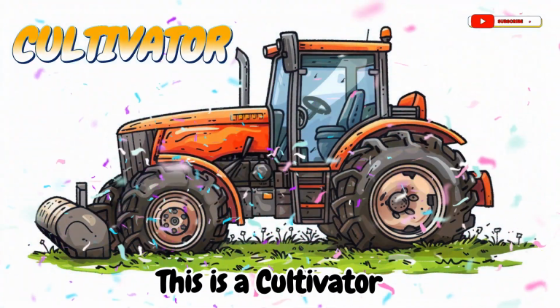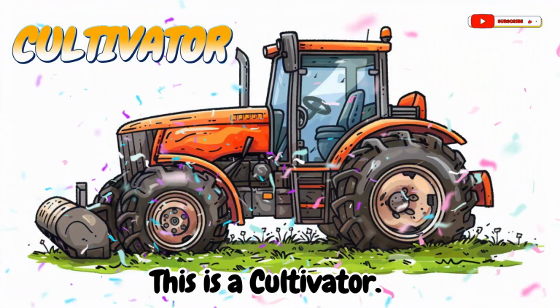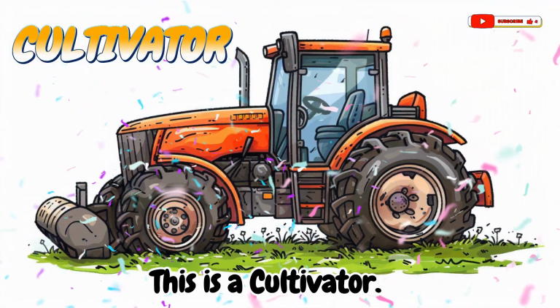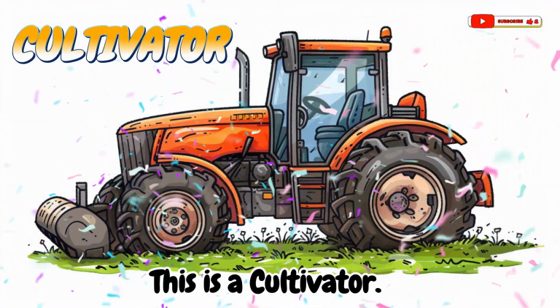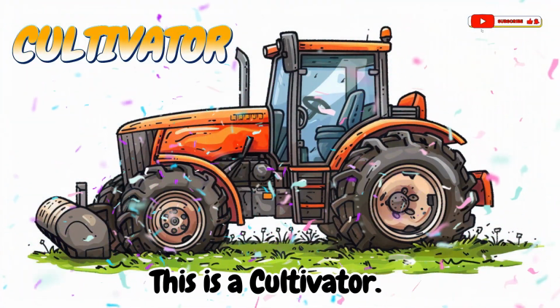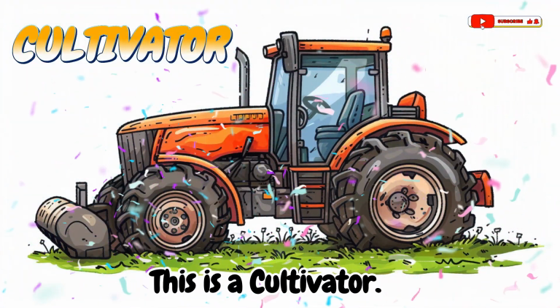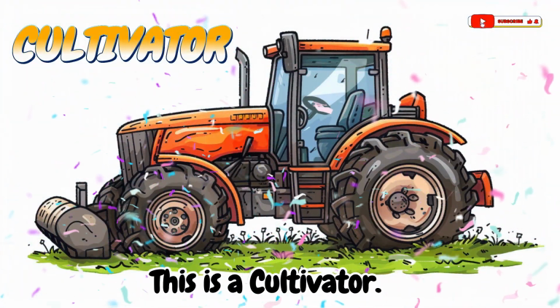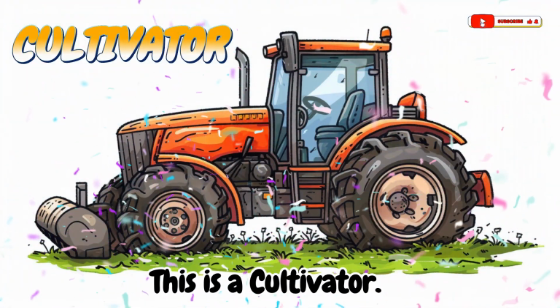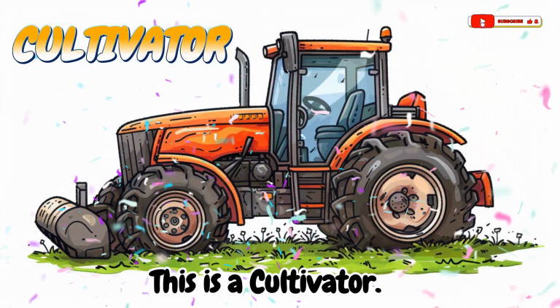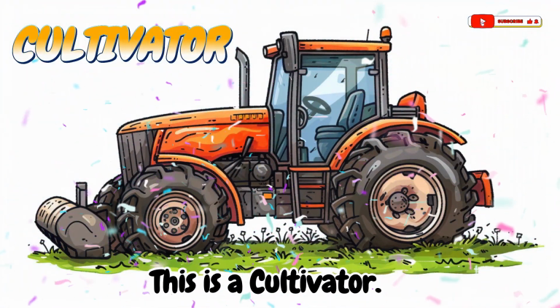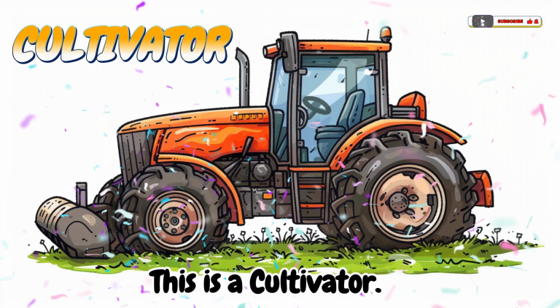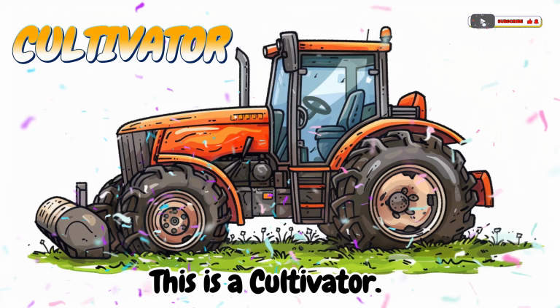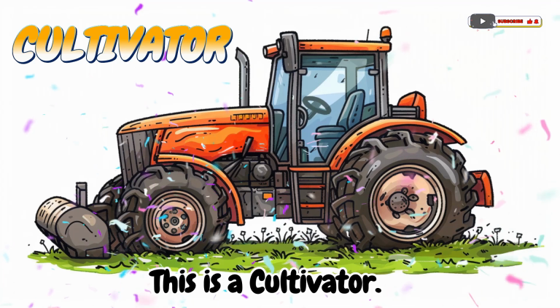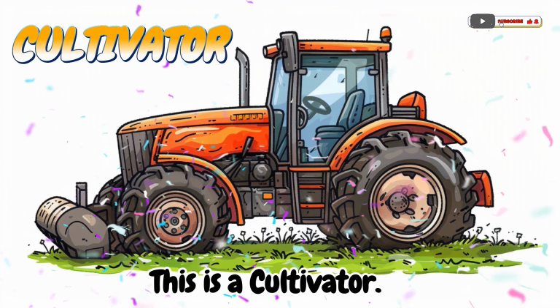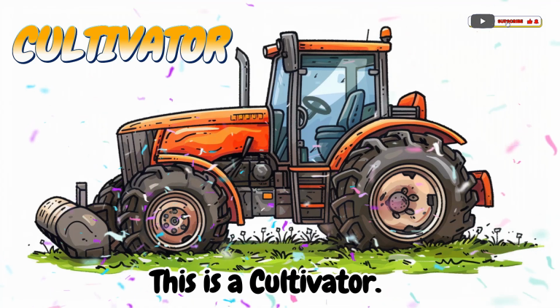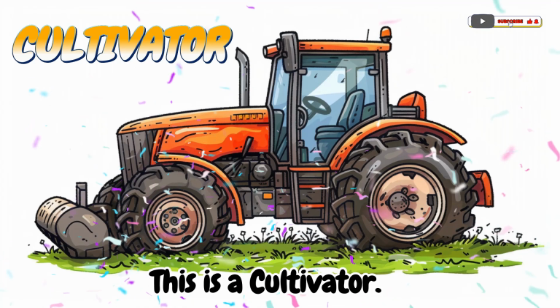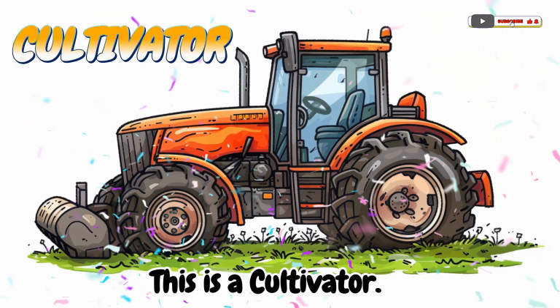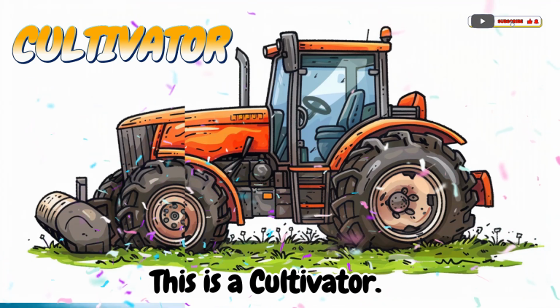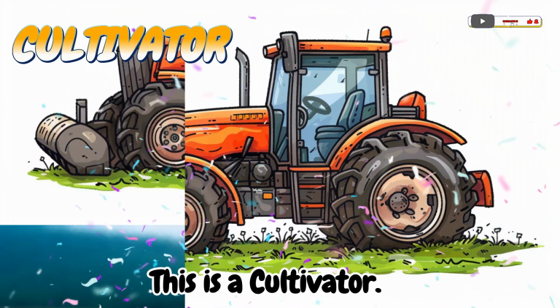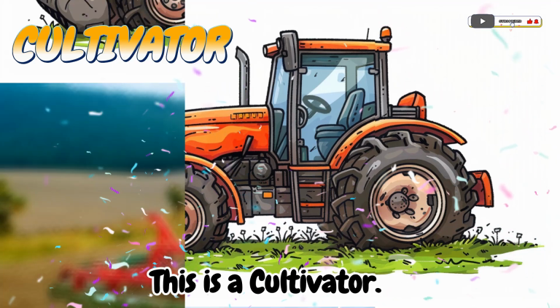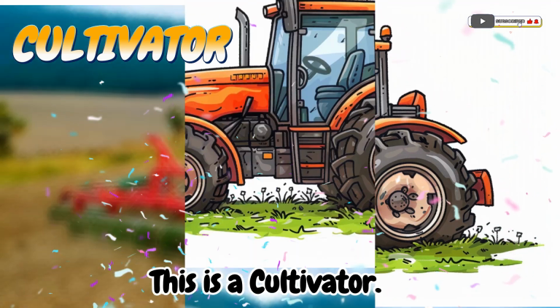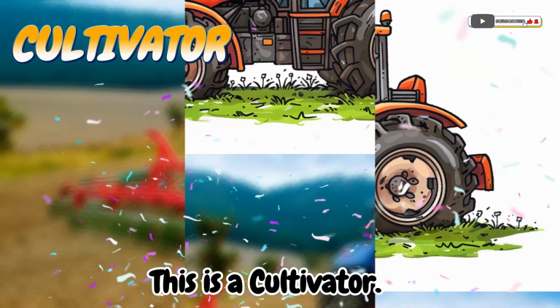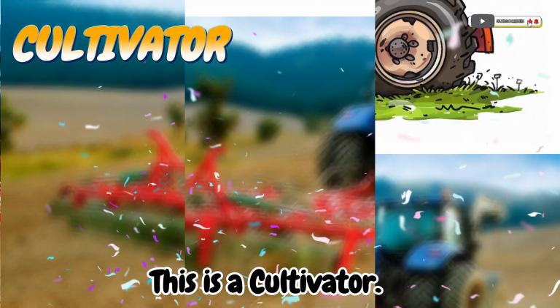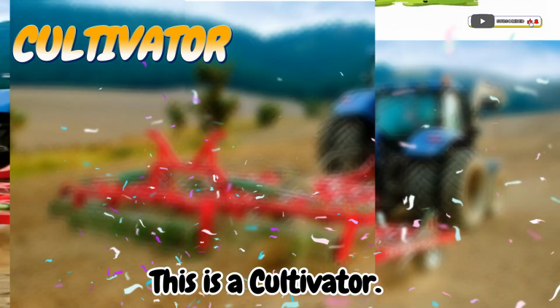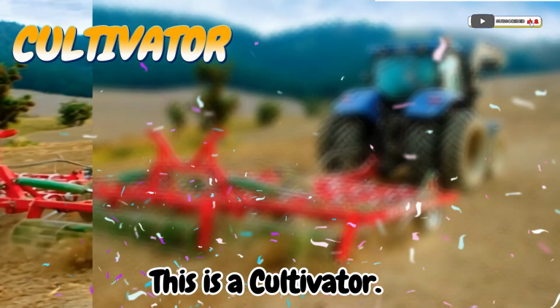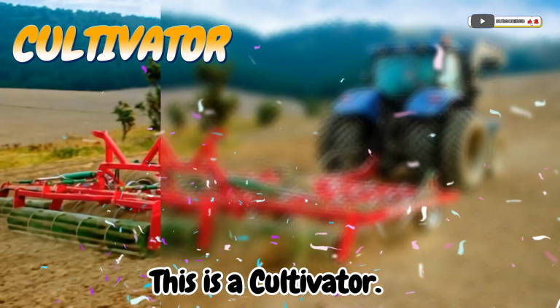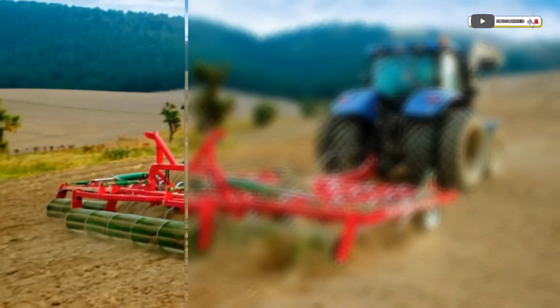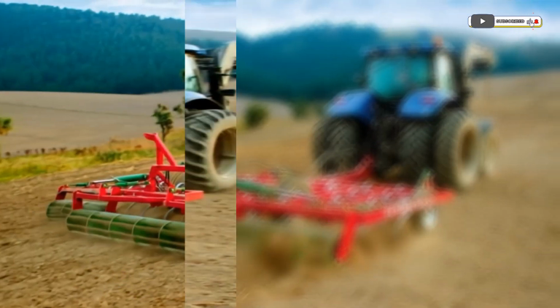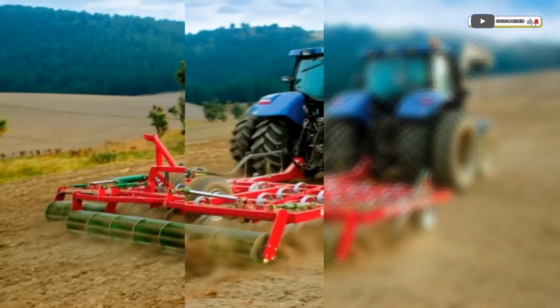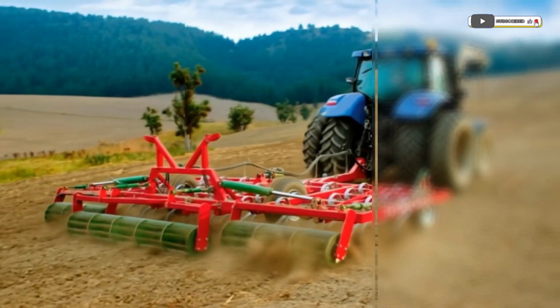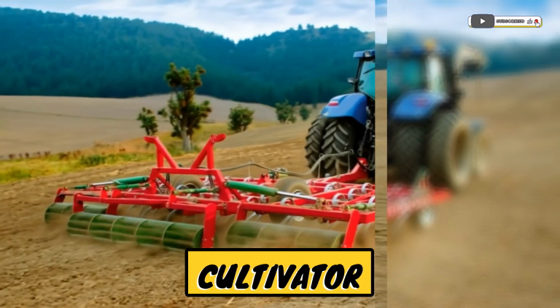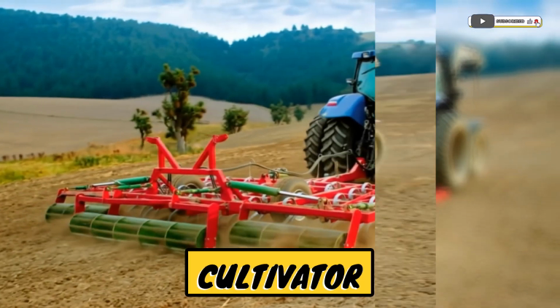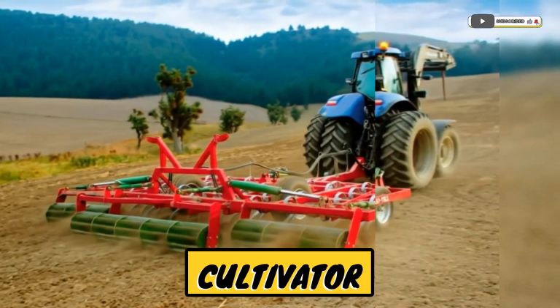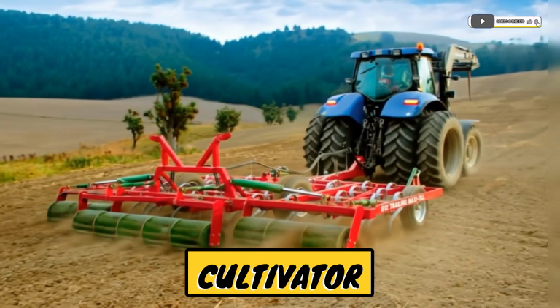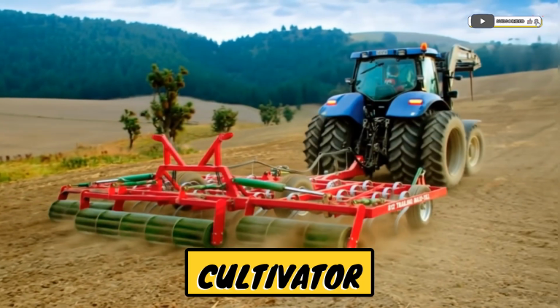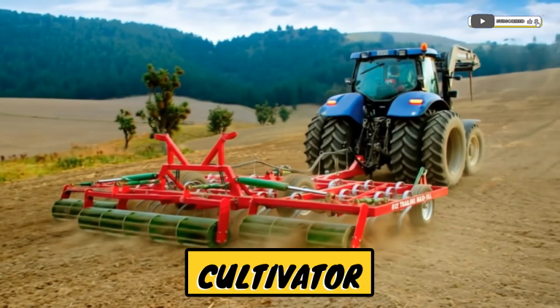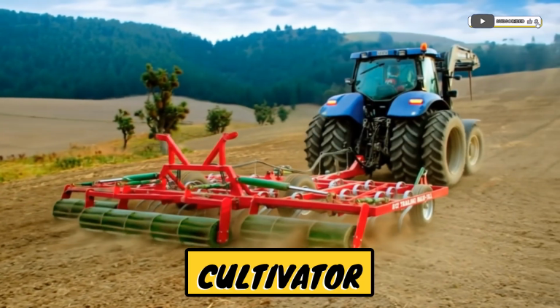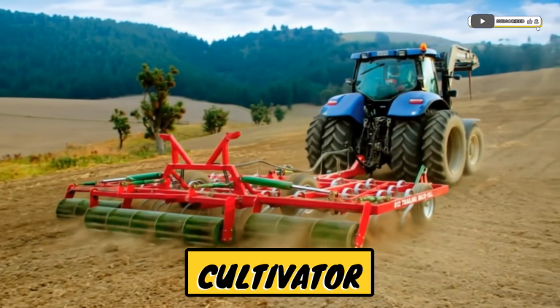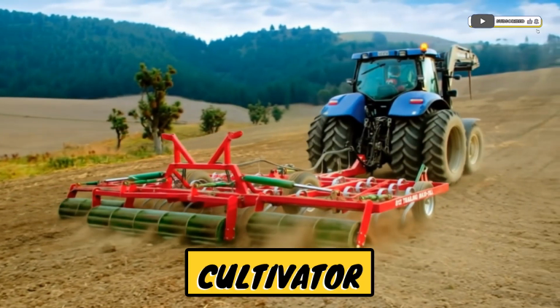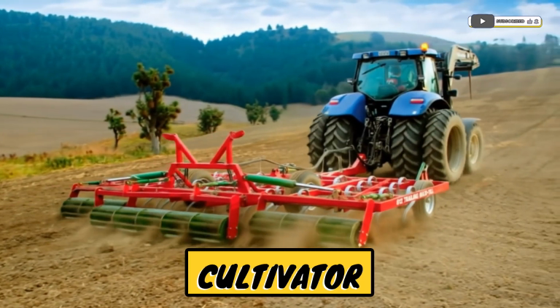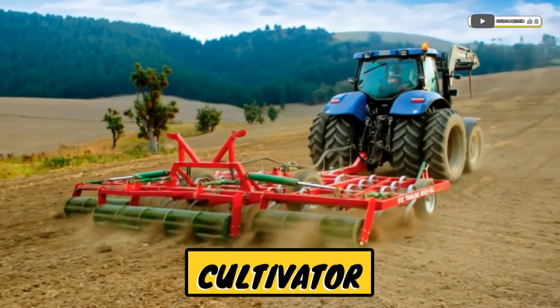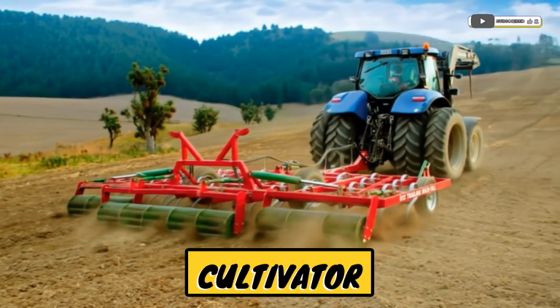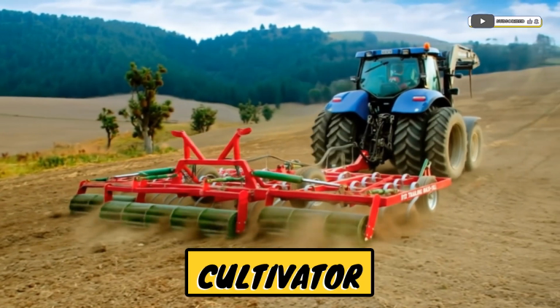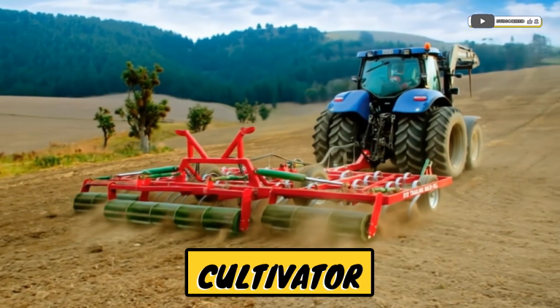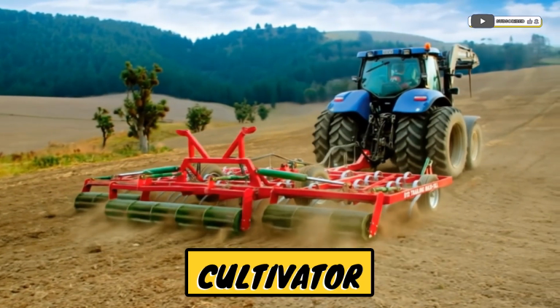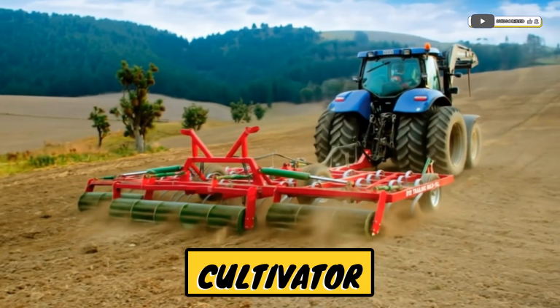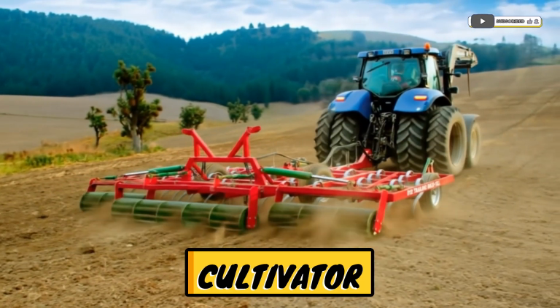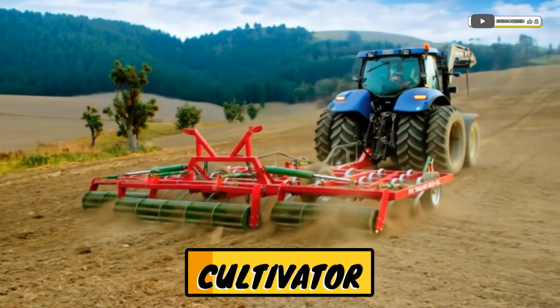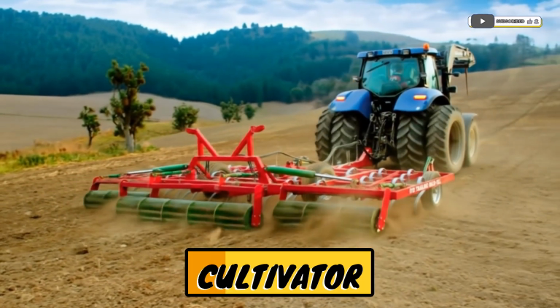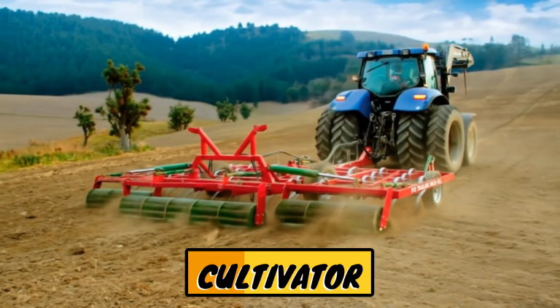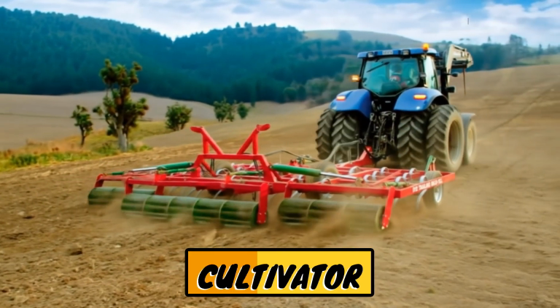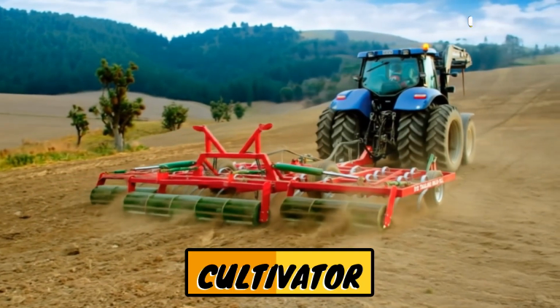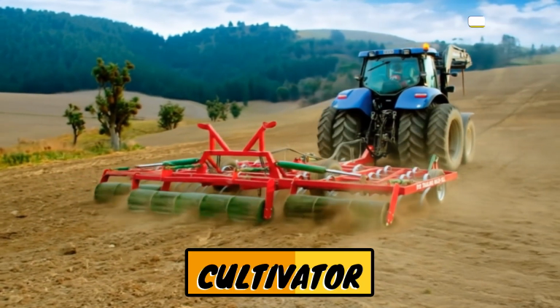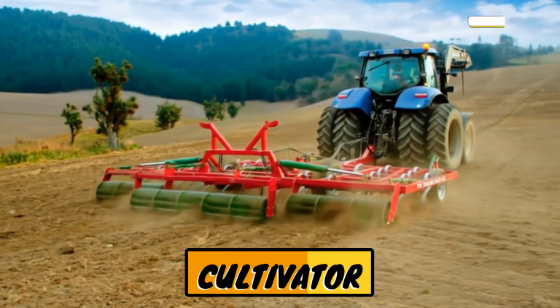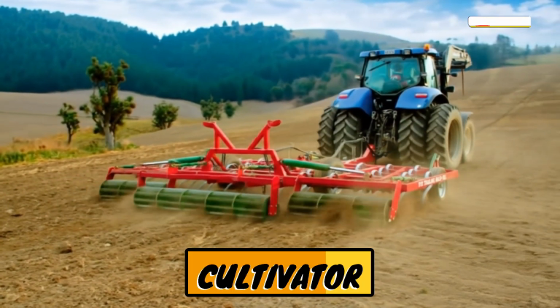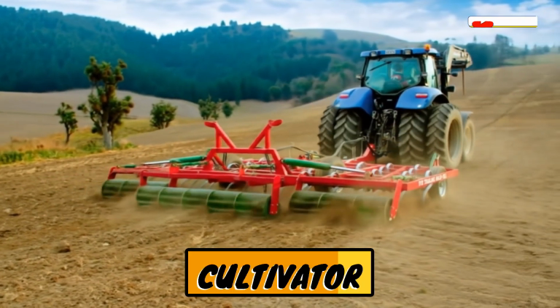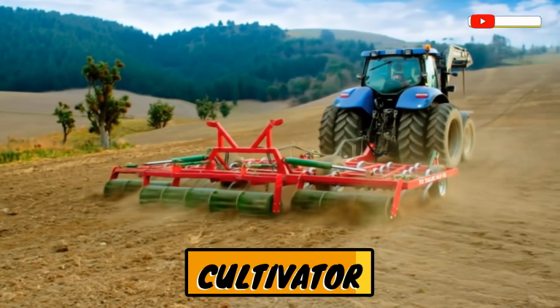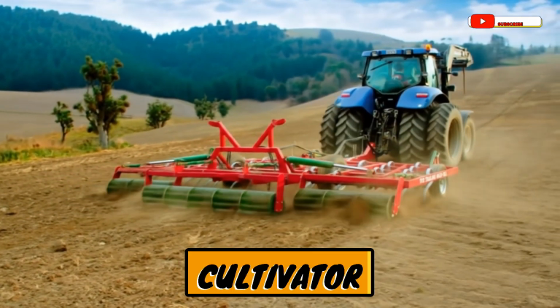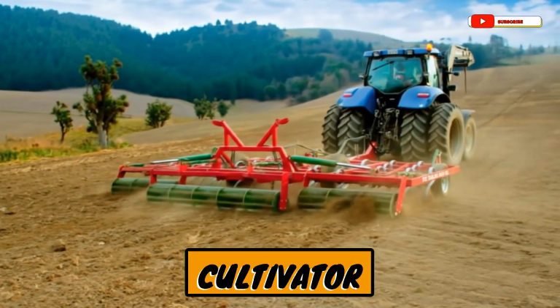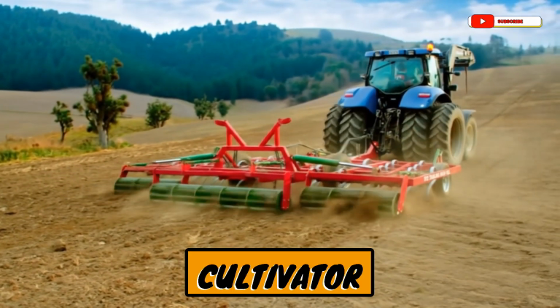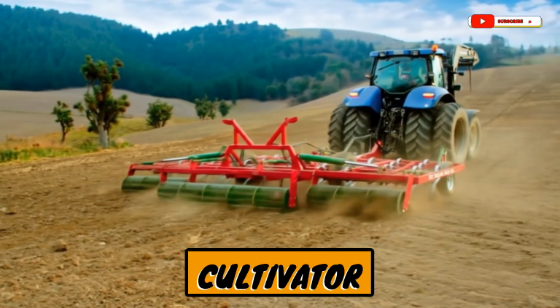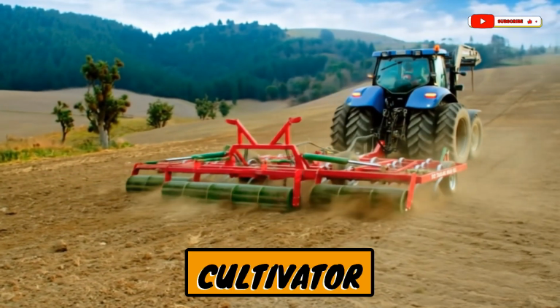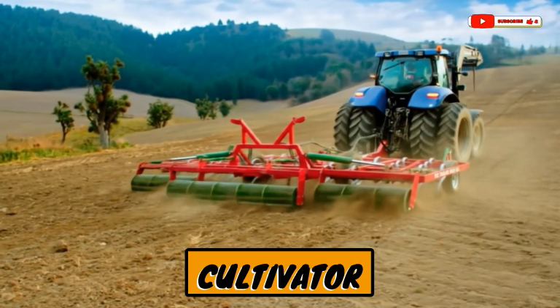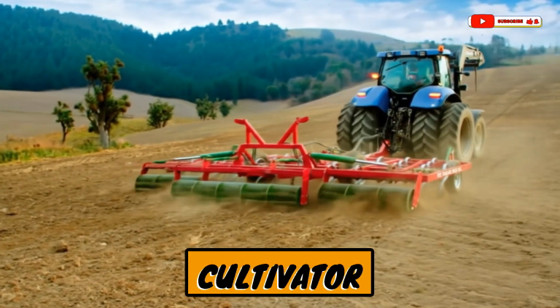This is a cultivator! A machine that loosens soil and removes weeds.